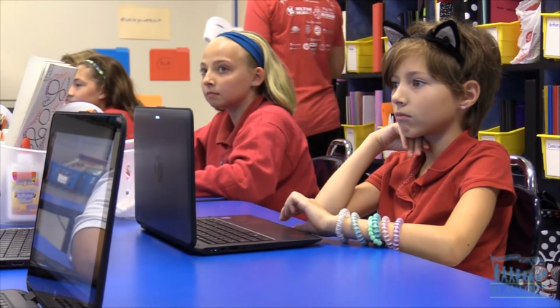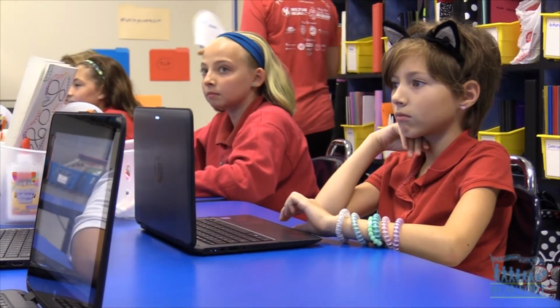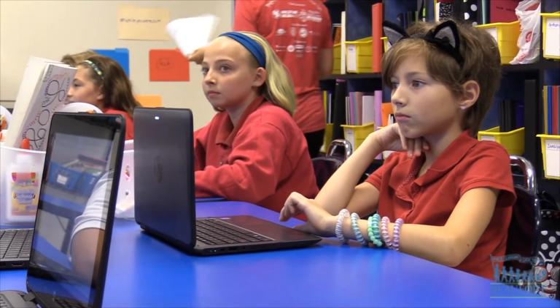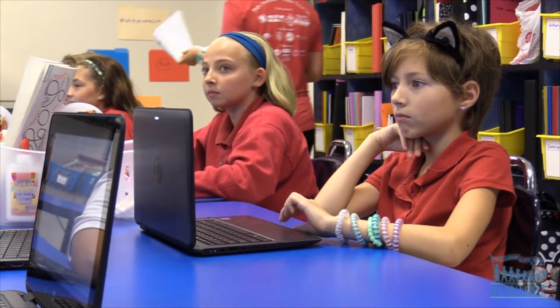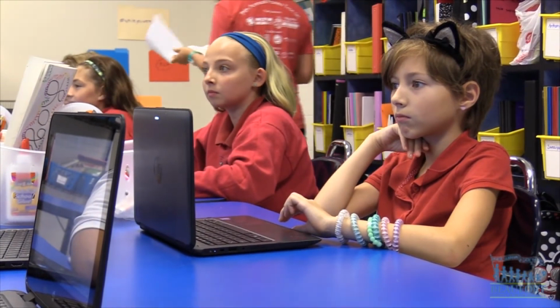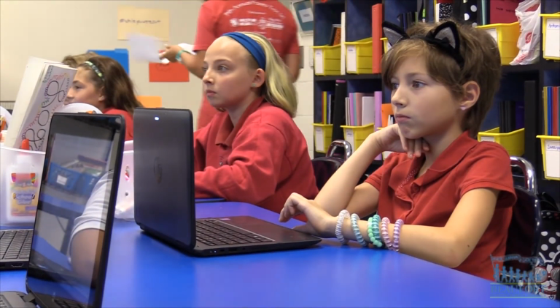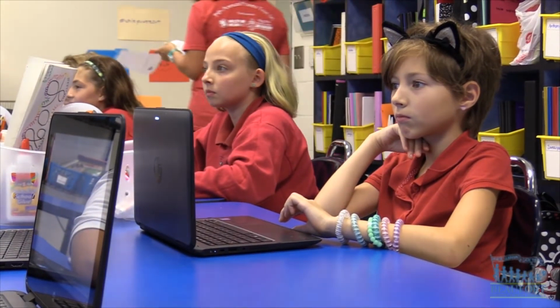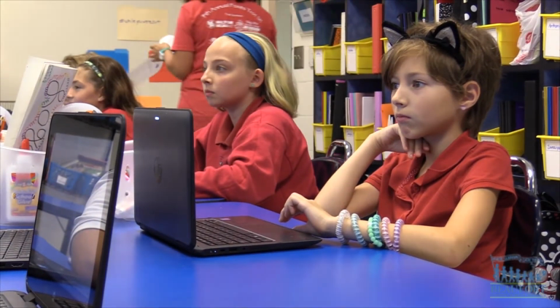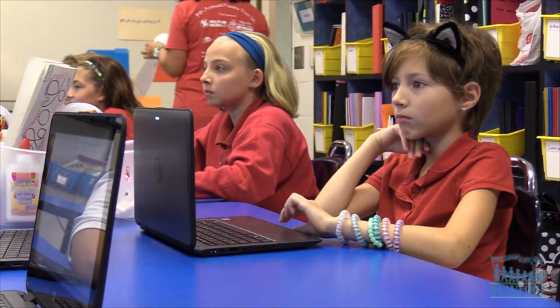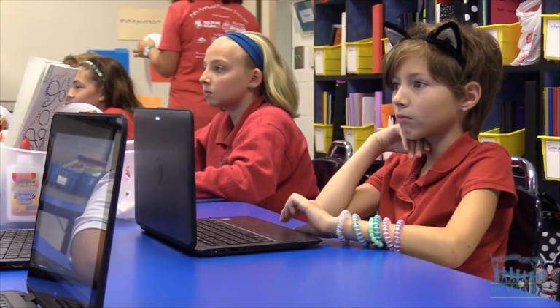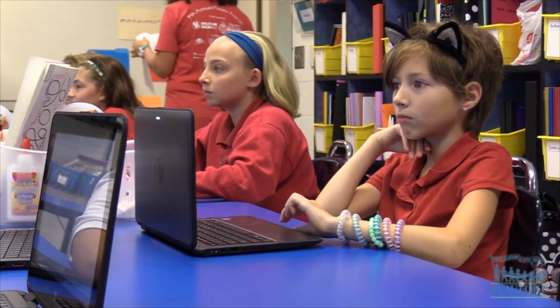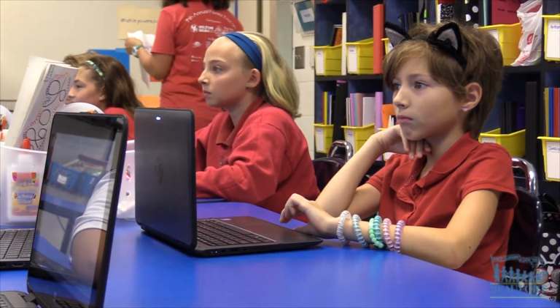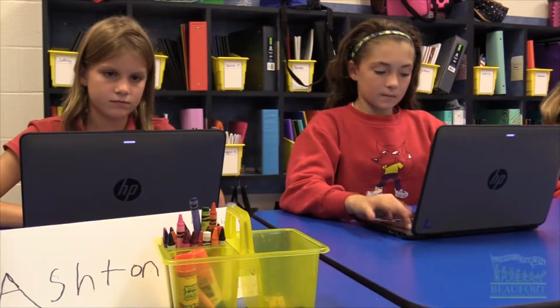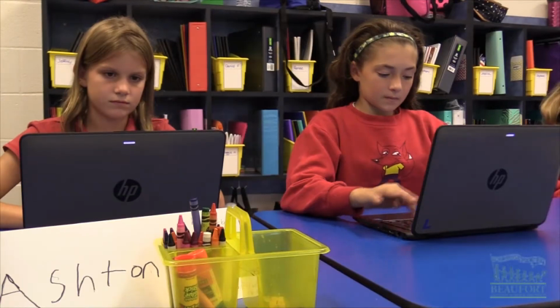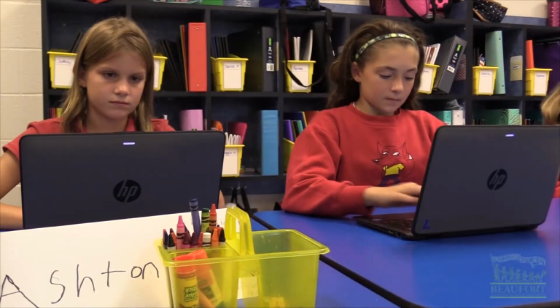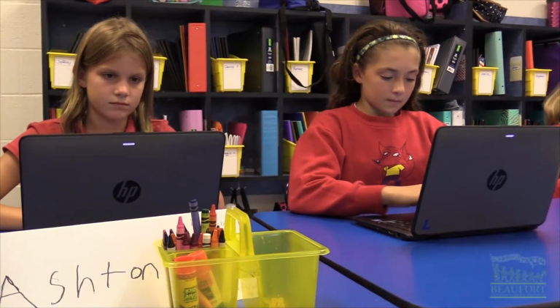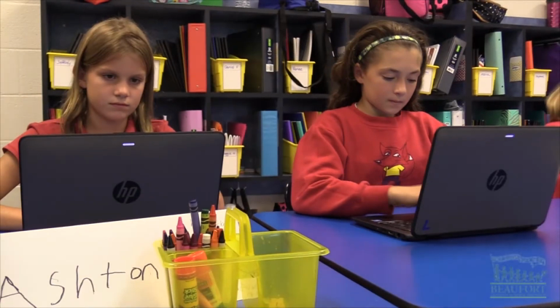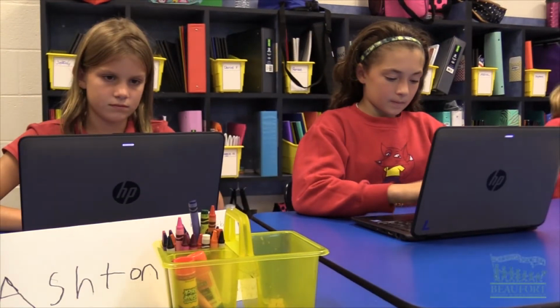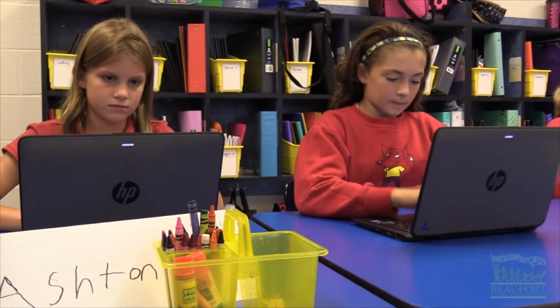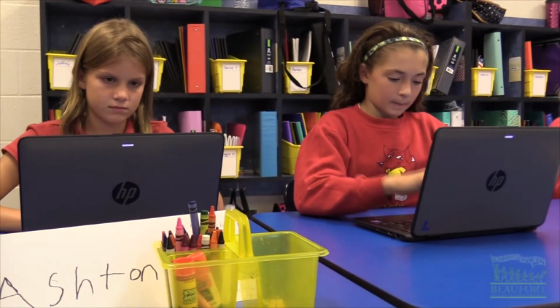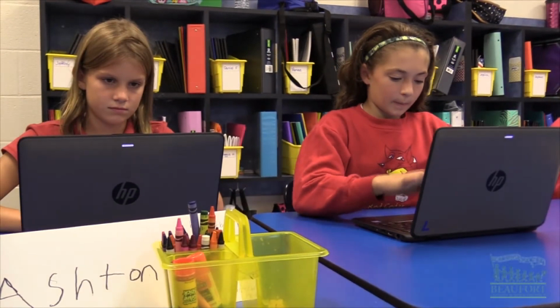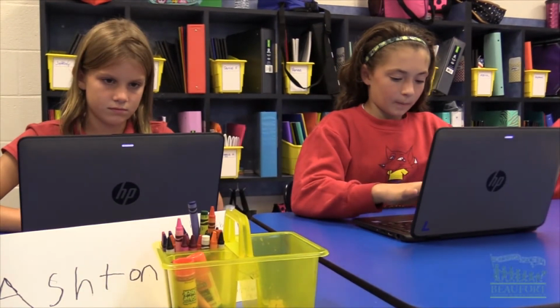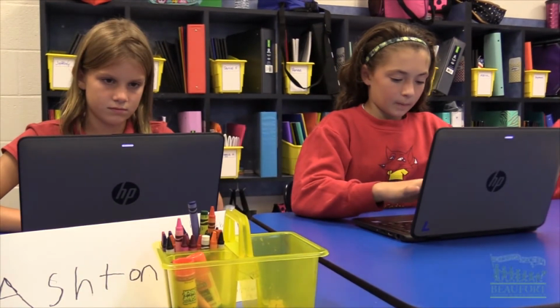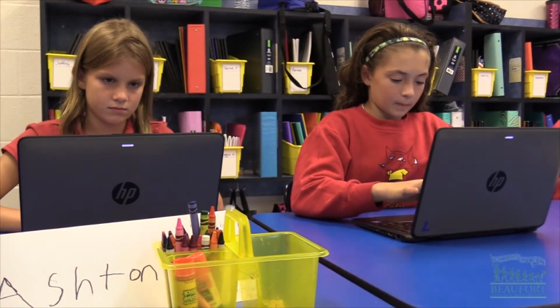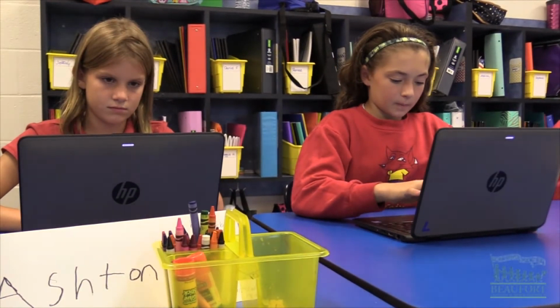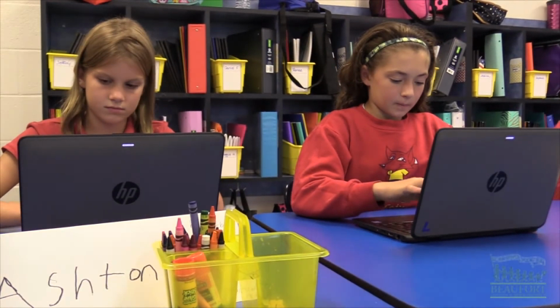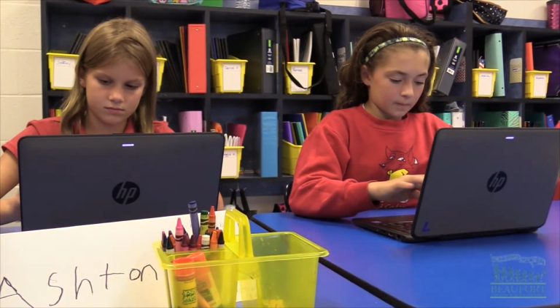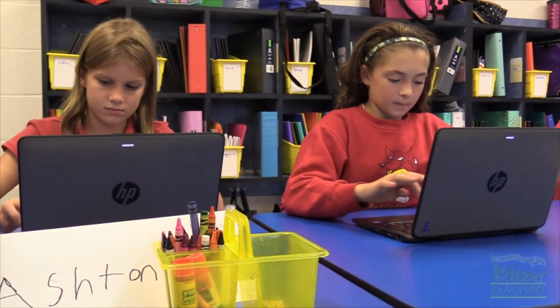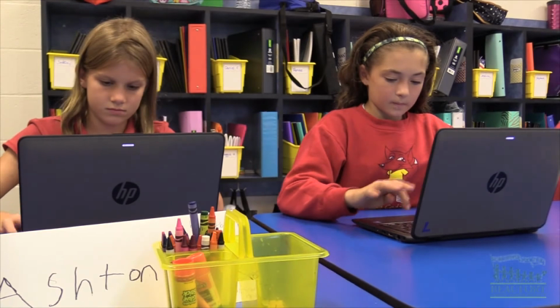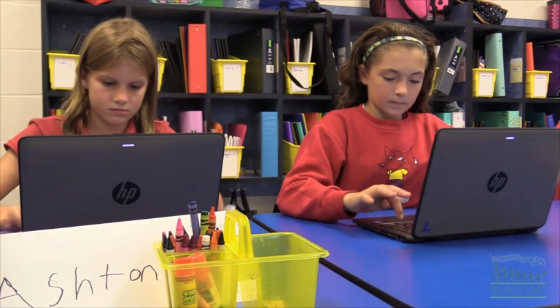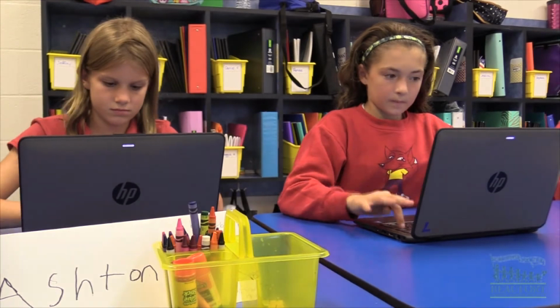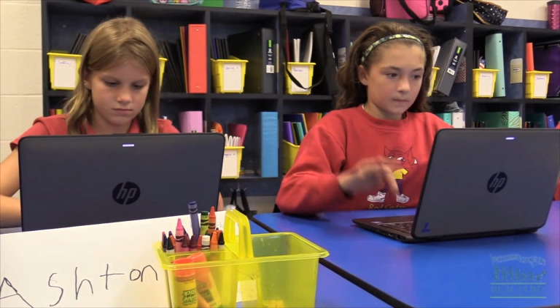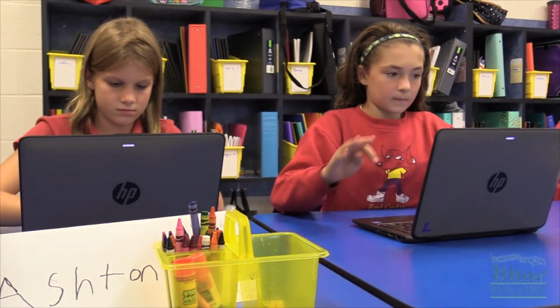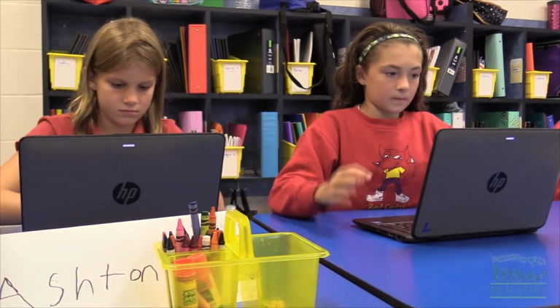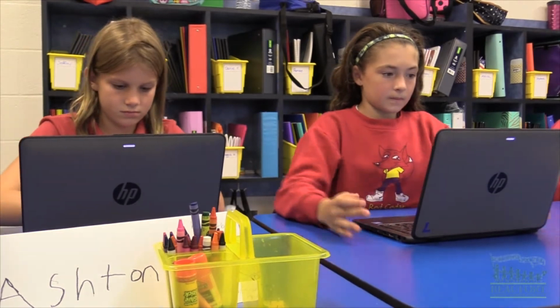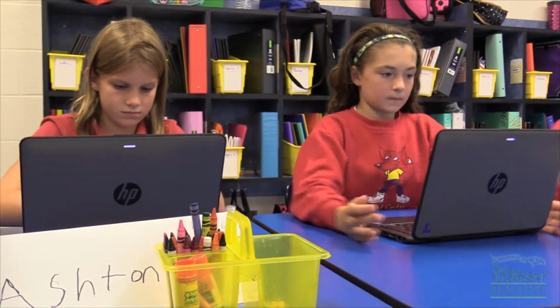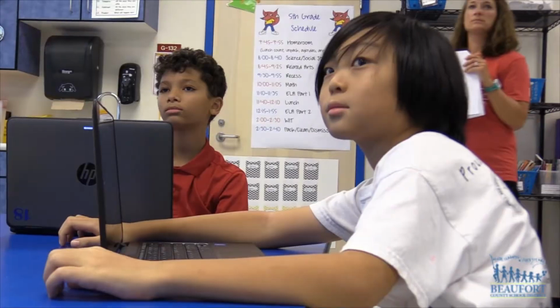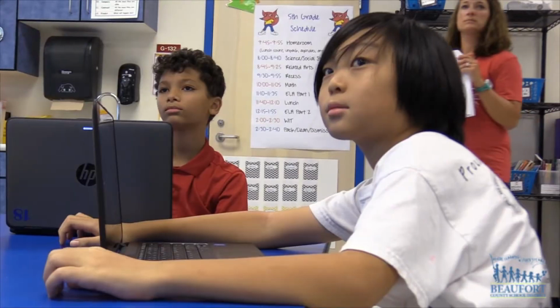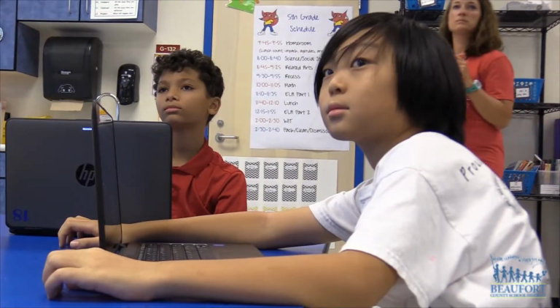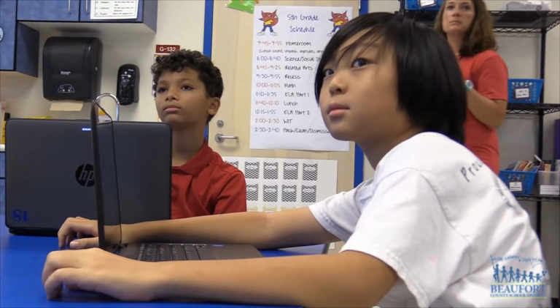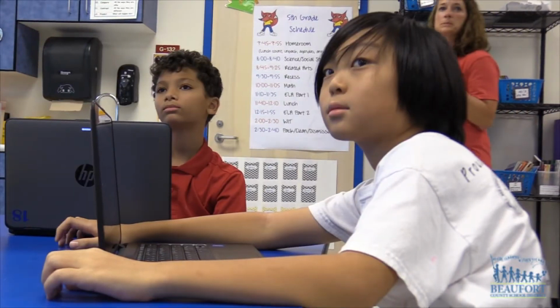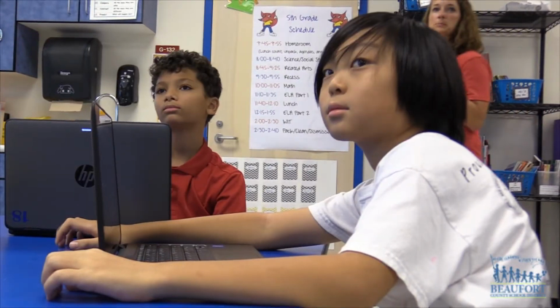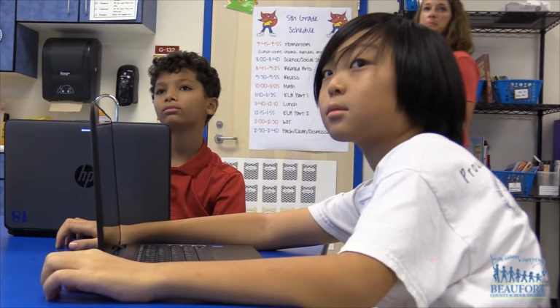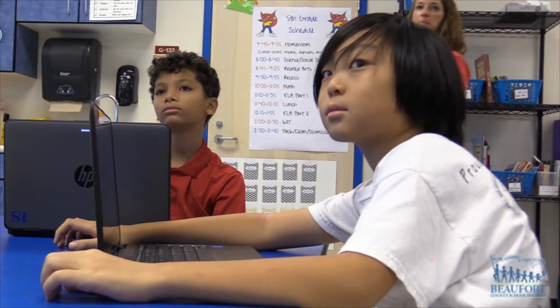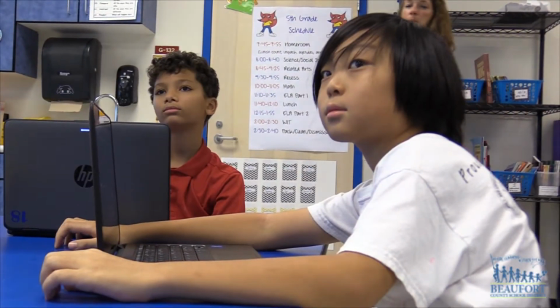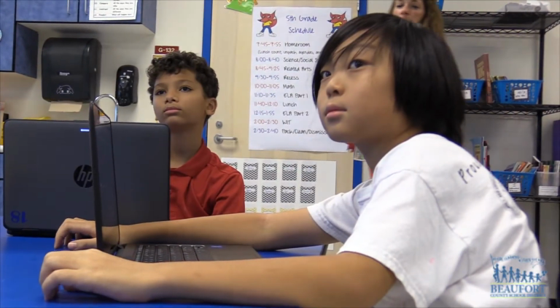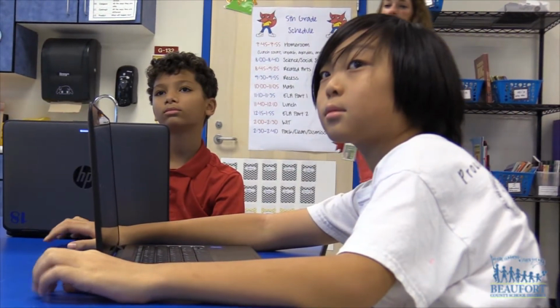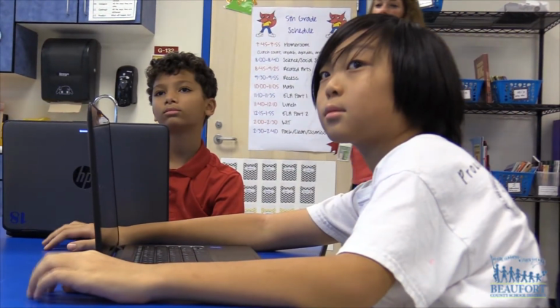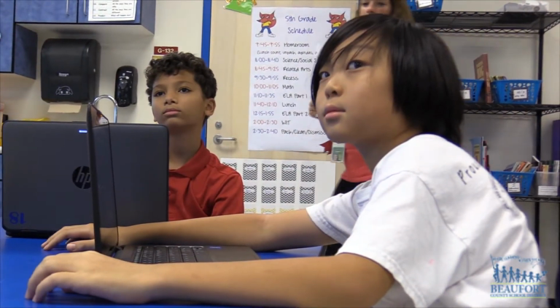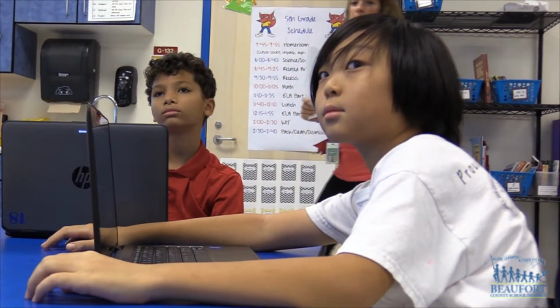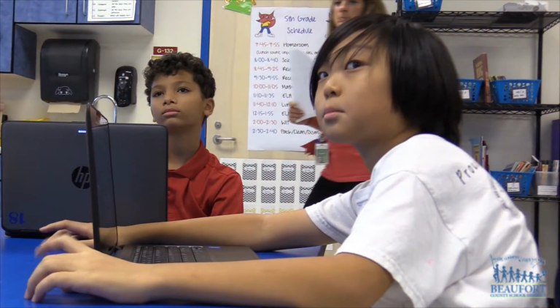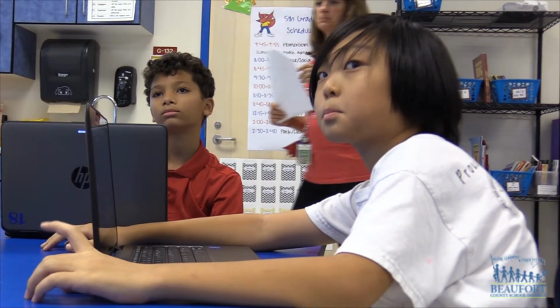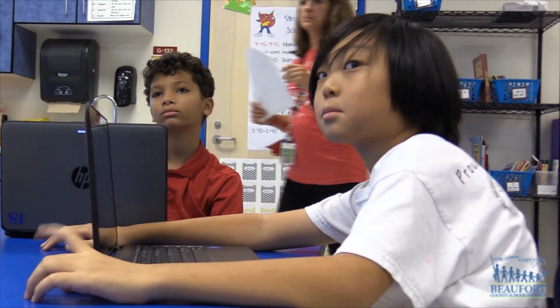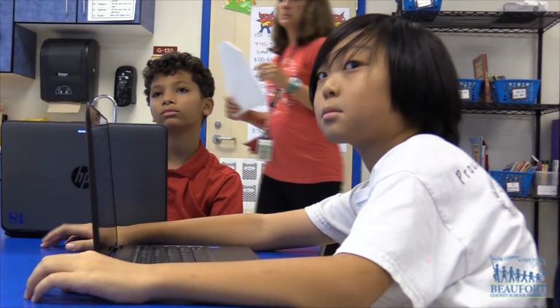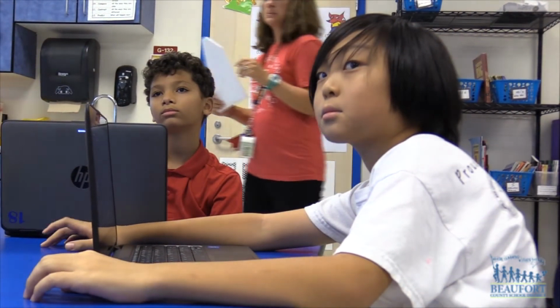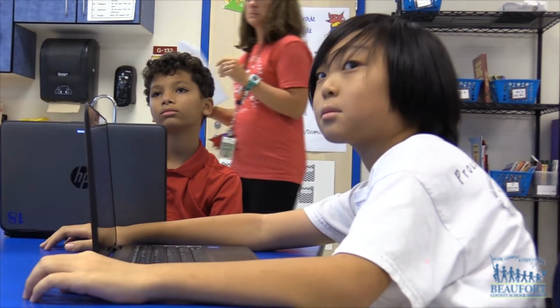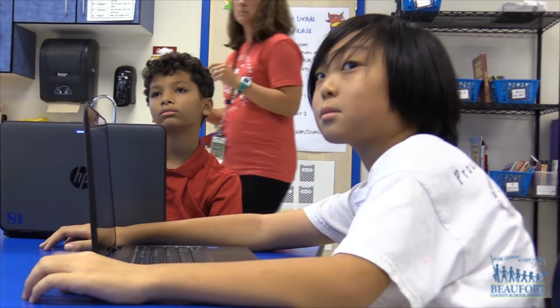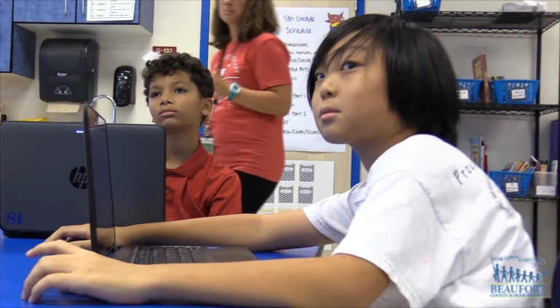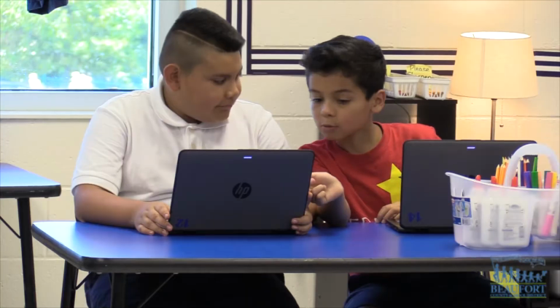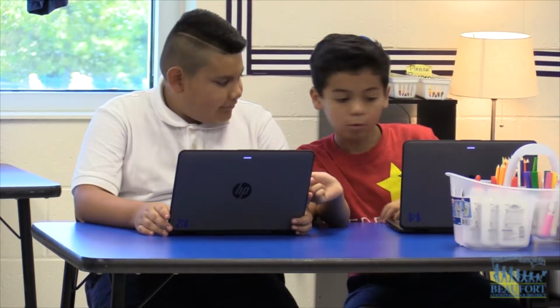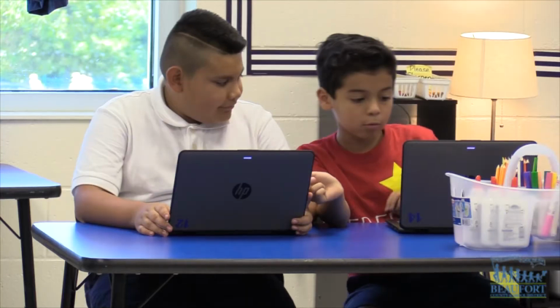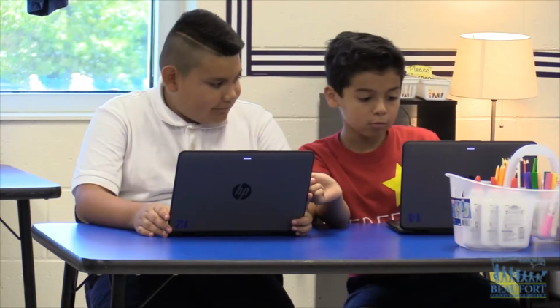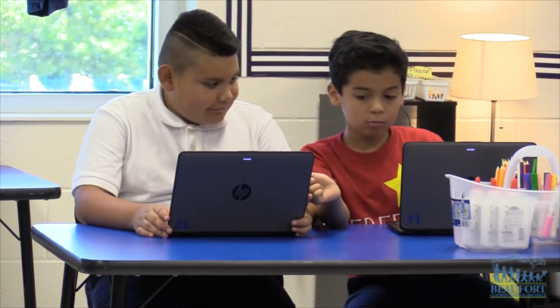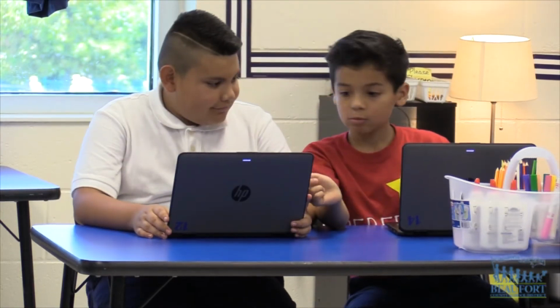It's part of the district's six-year-old Connect to Learn program, which assigns a device to every student in kindergarten through 12th grade.